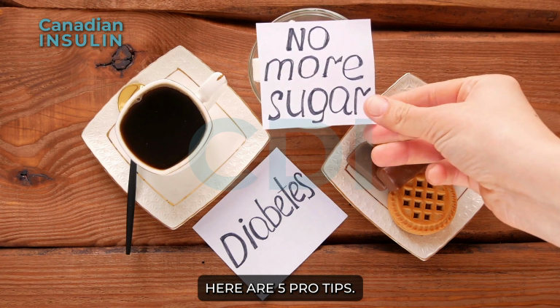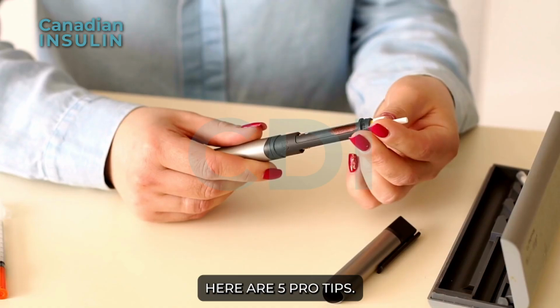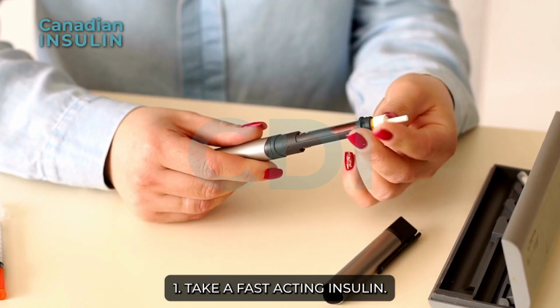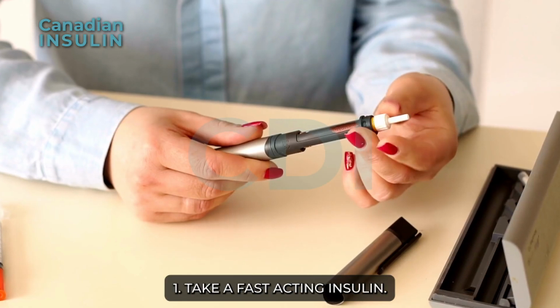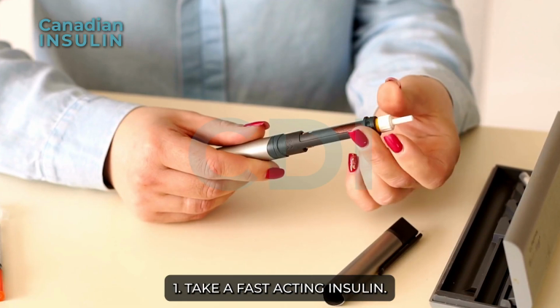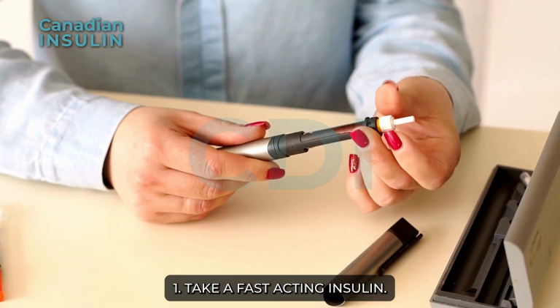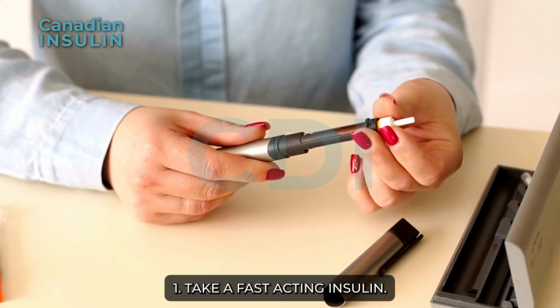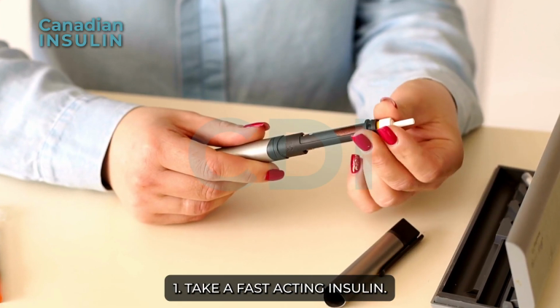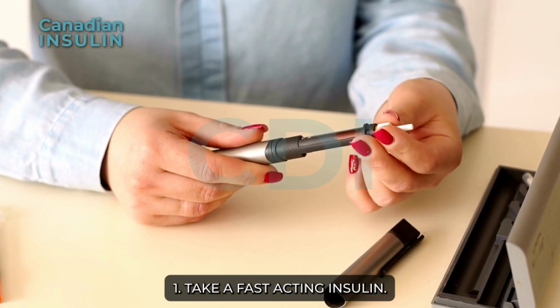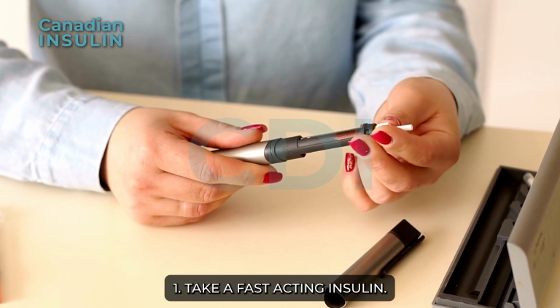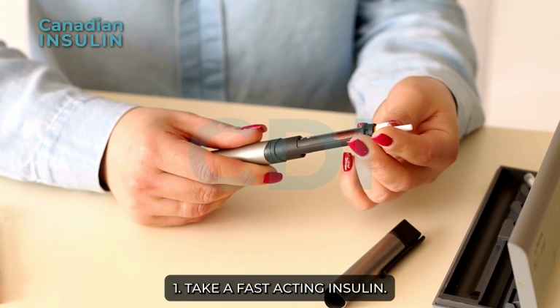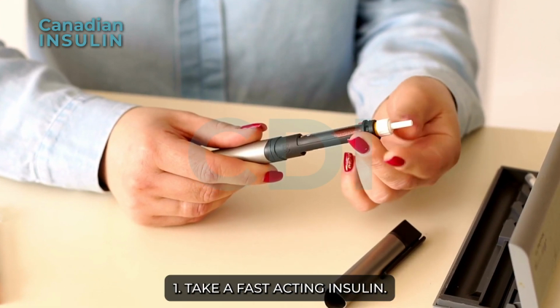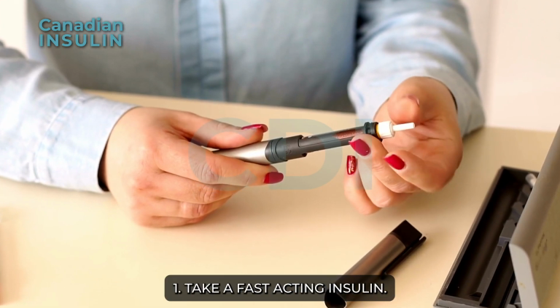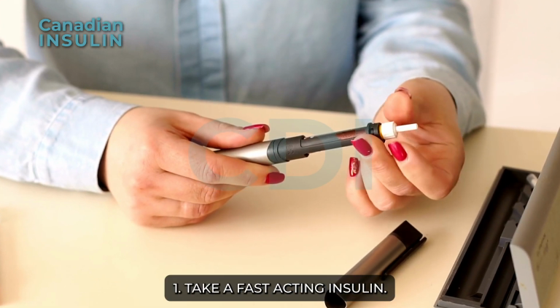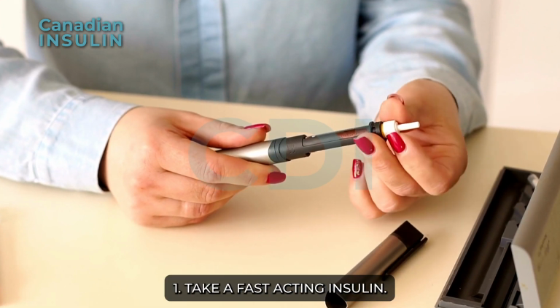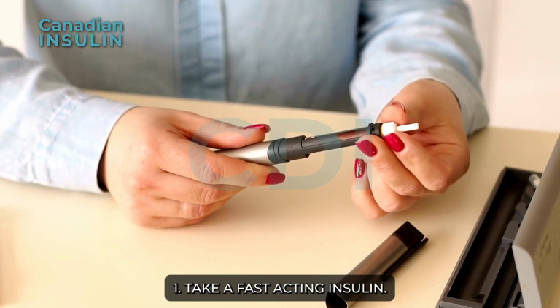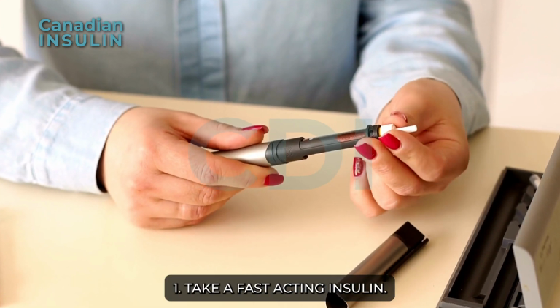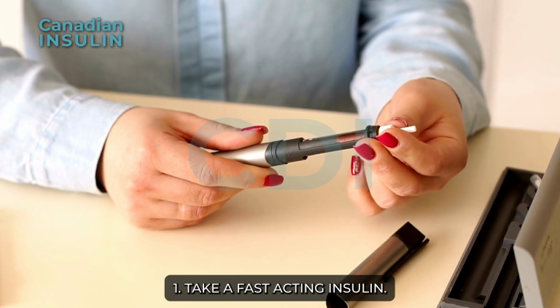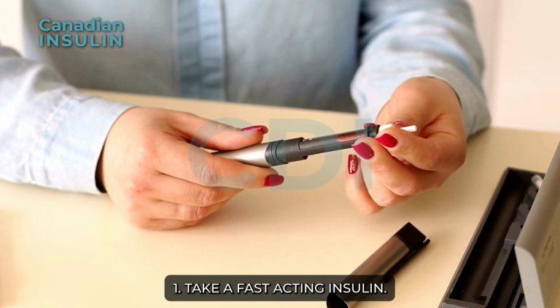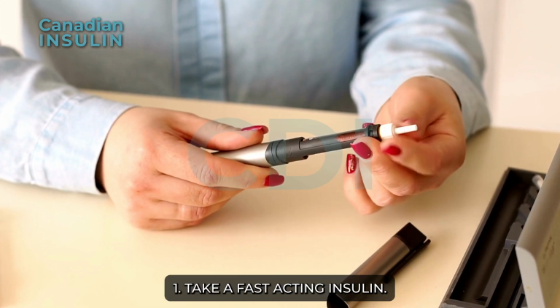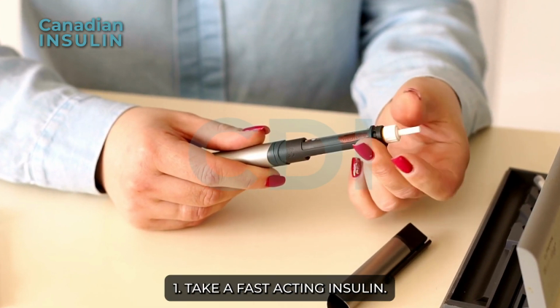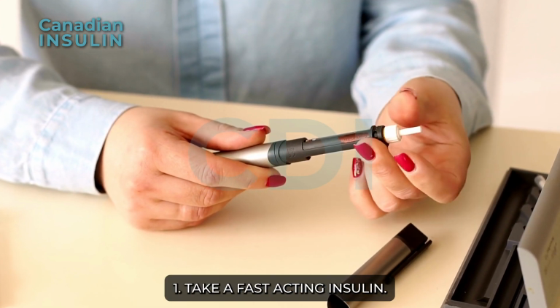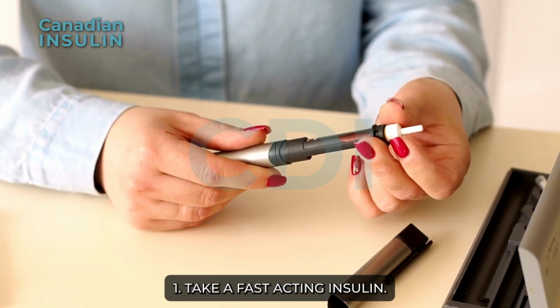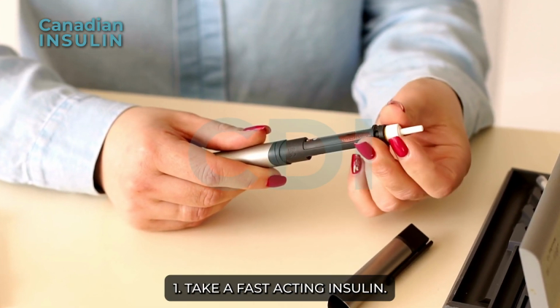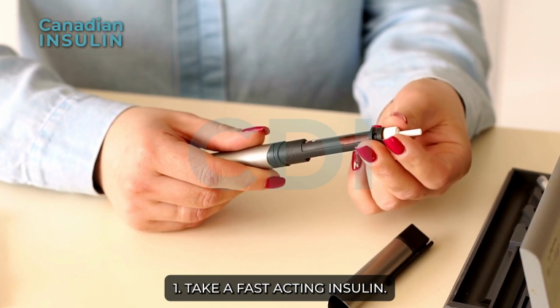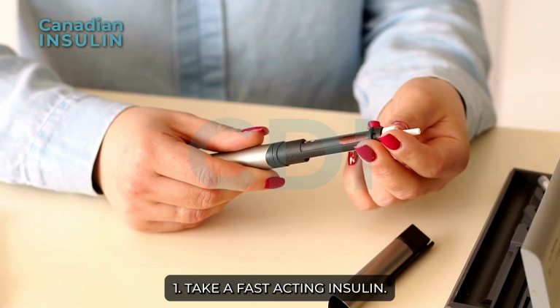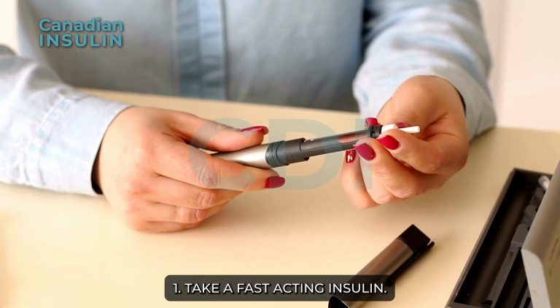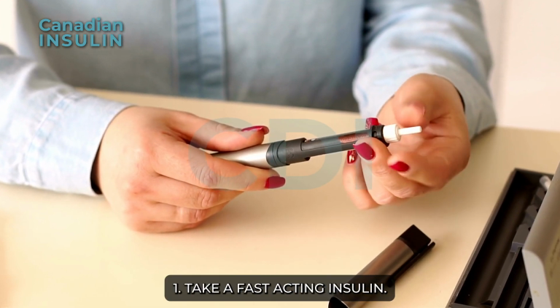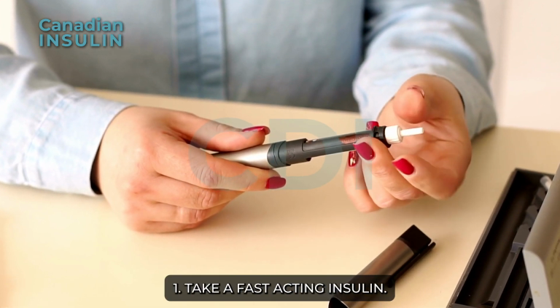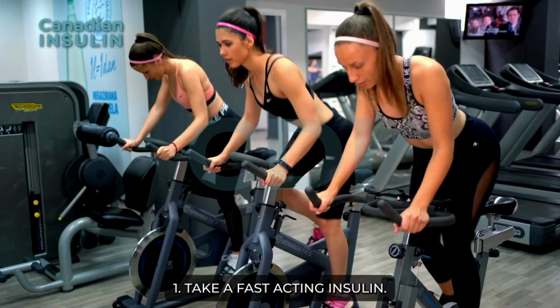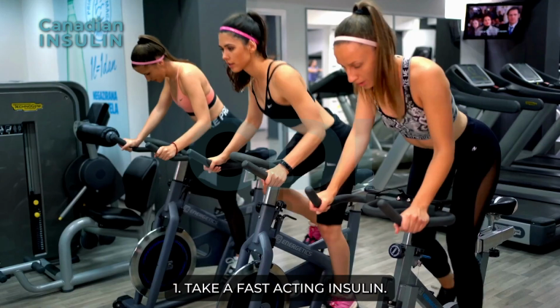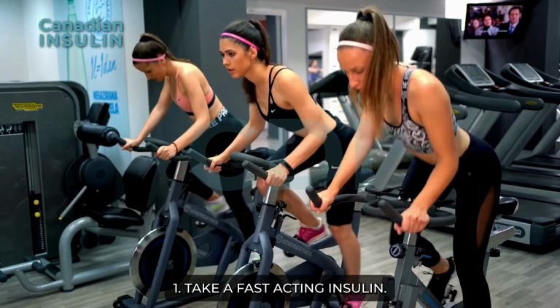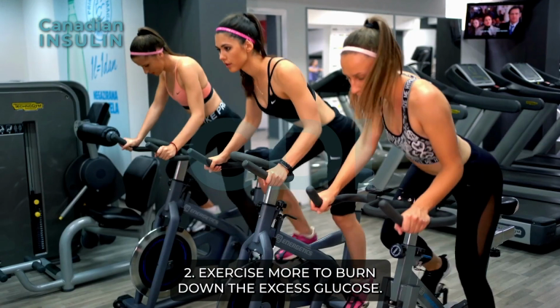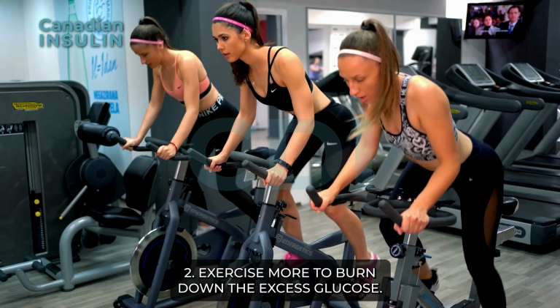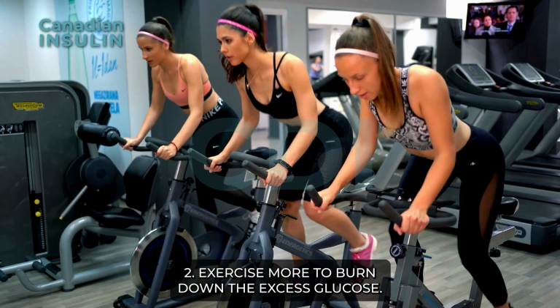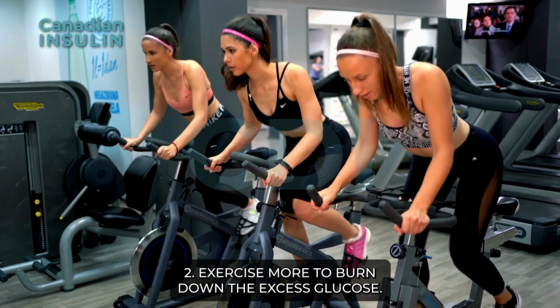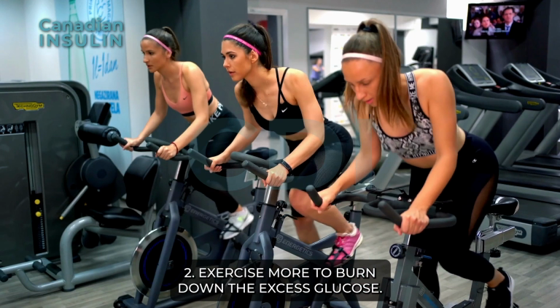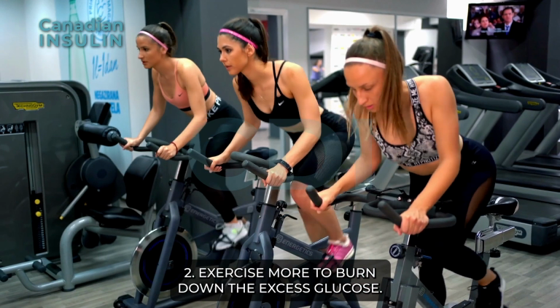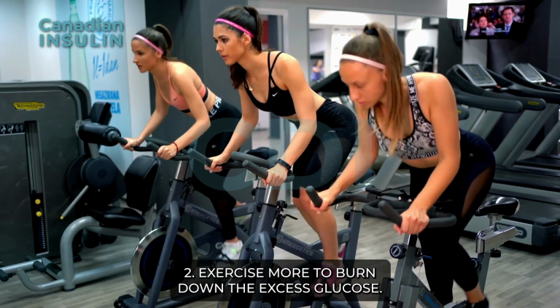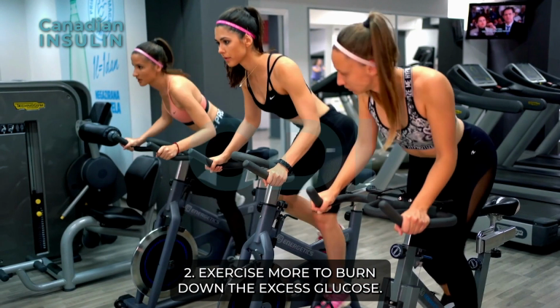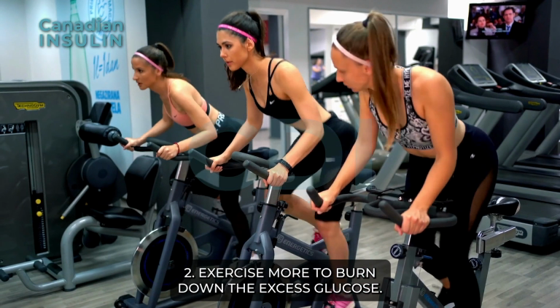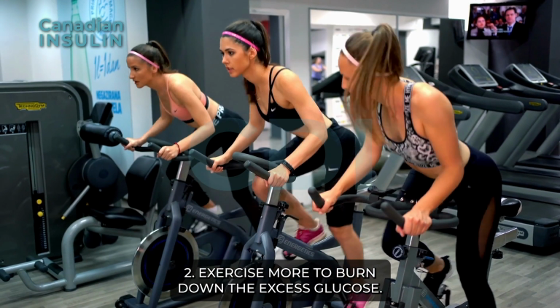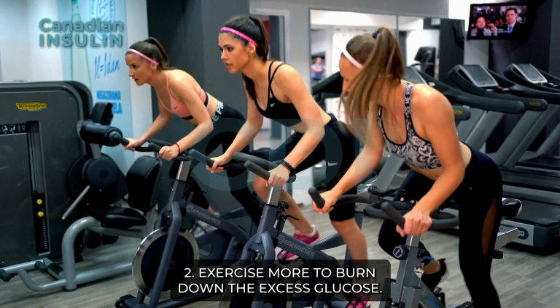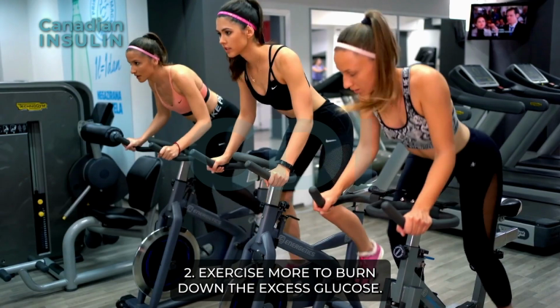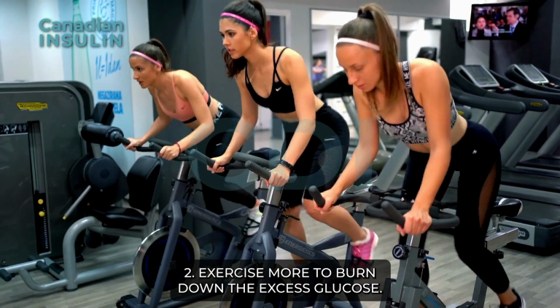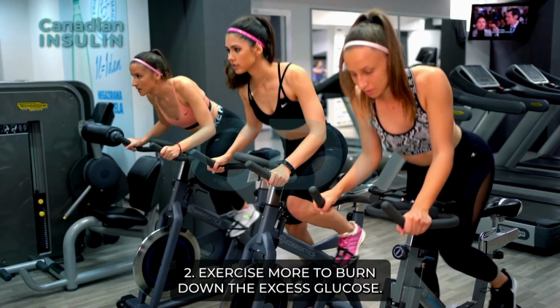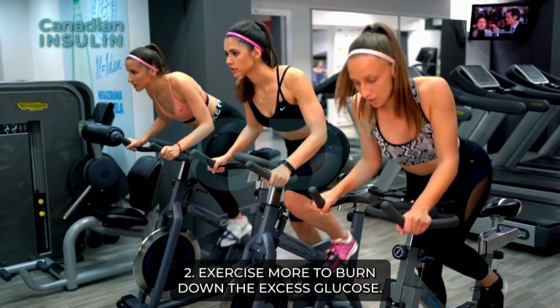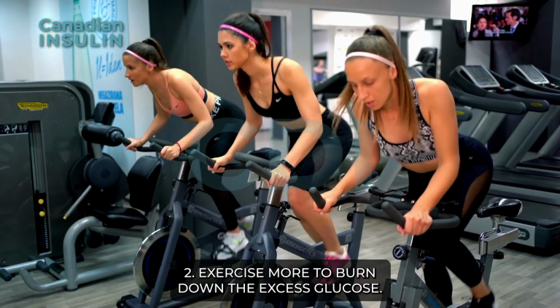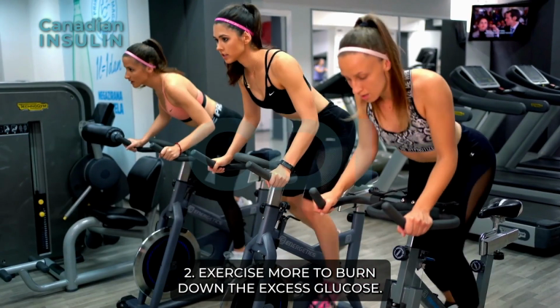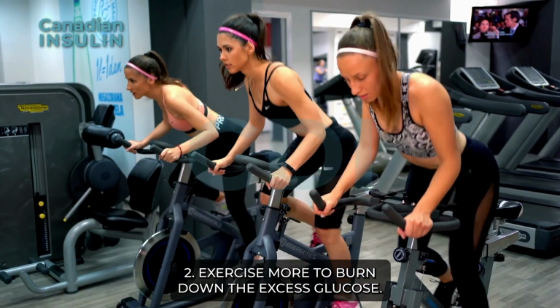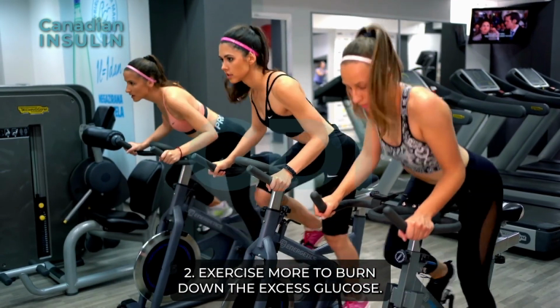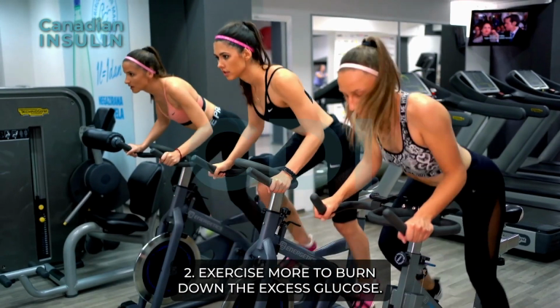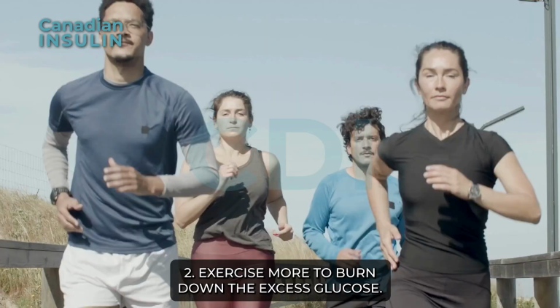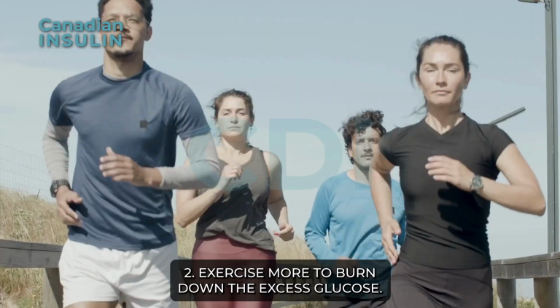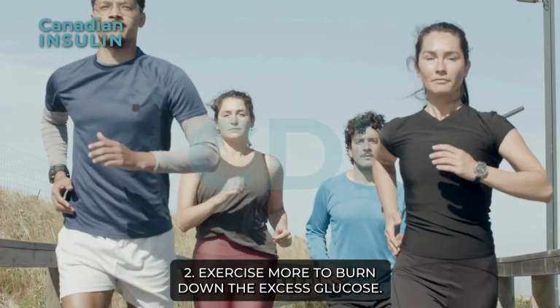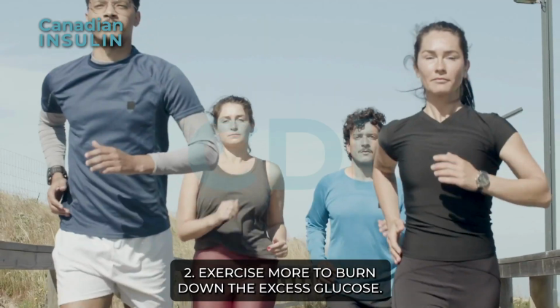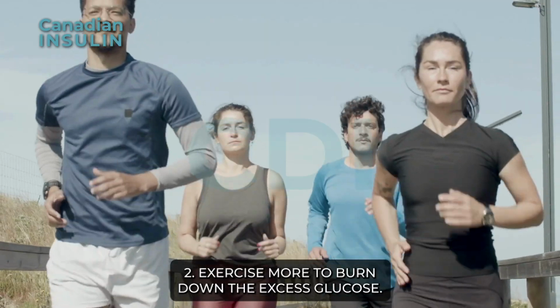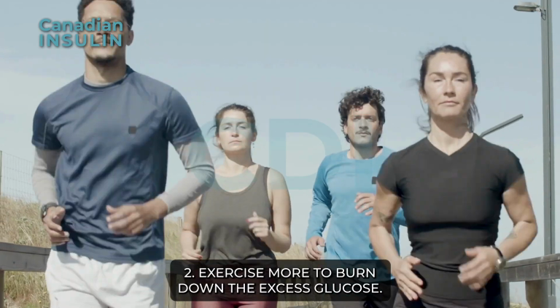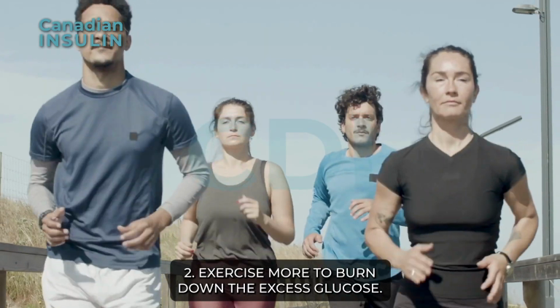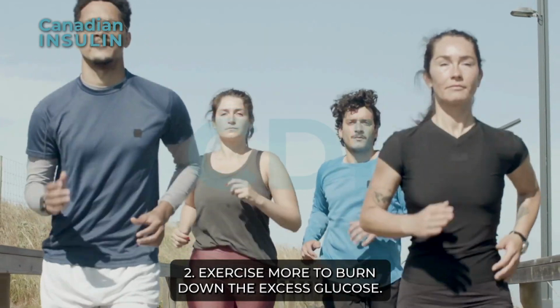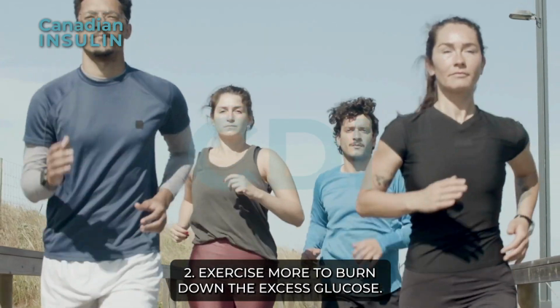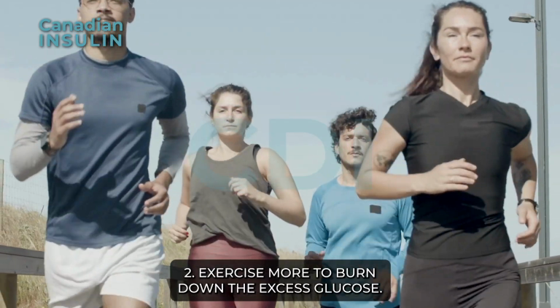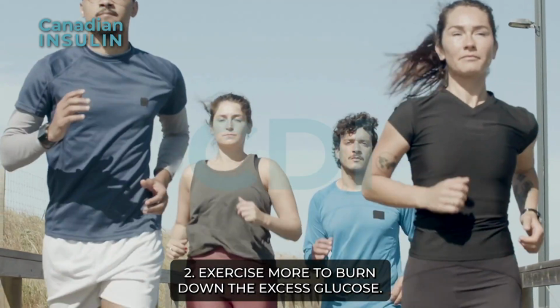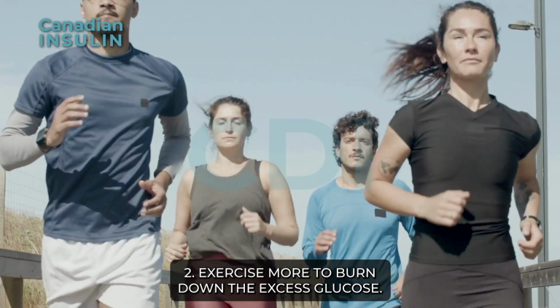1. Take a fast-acting insulin. 2. Exercise more to burn down the excess glucose.